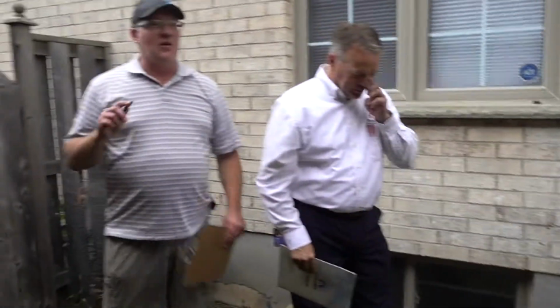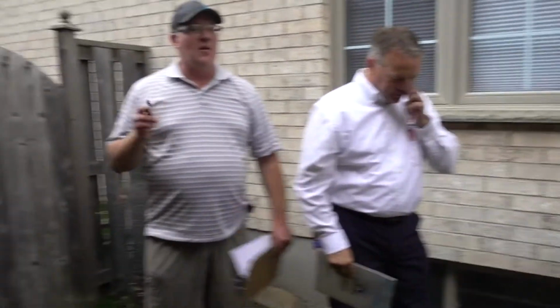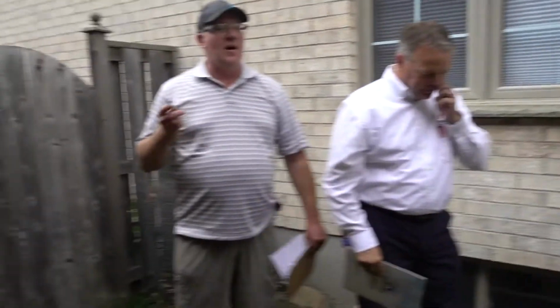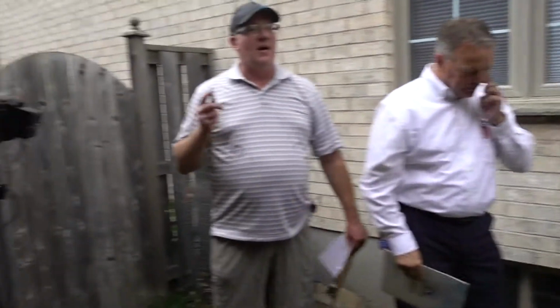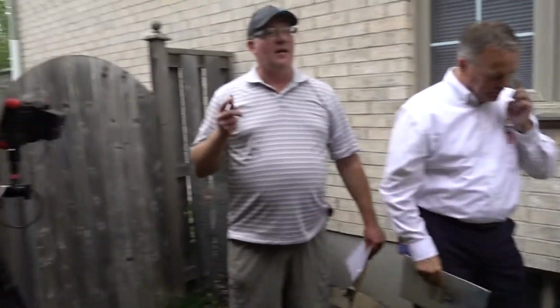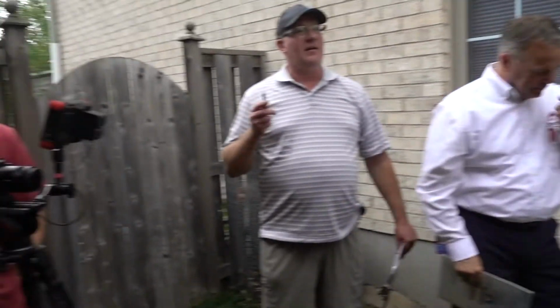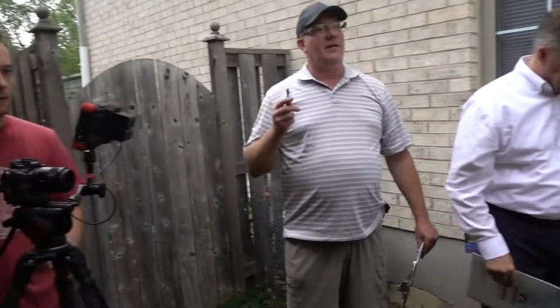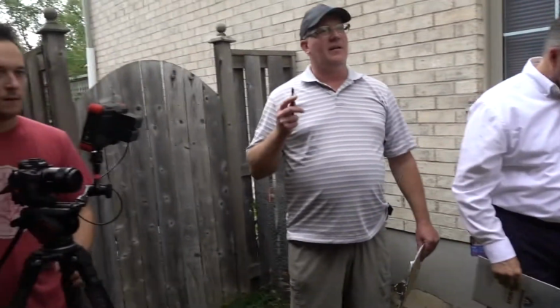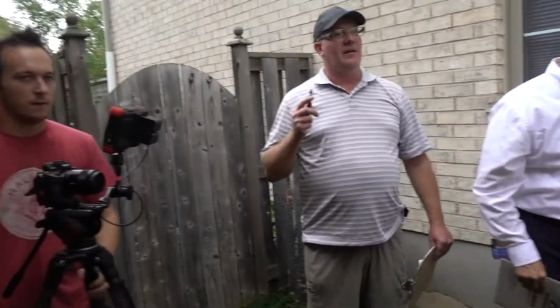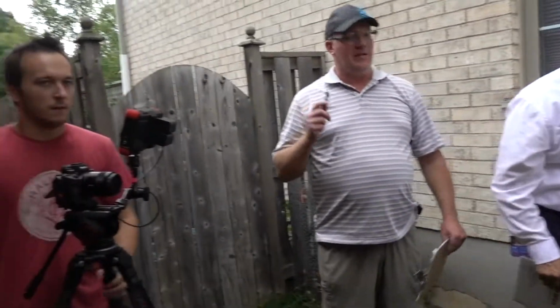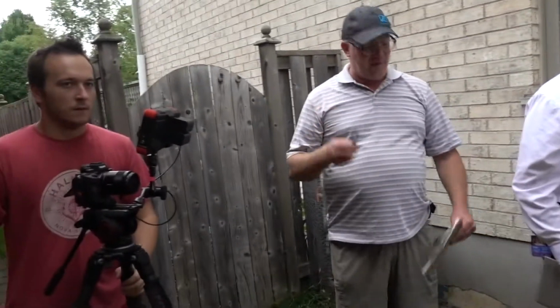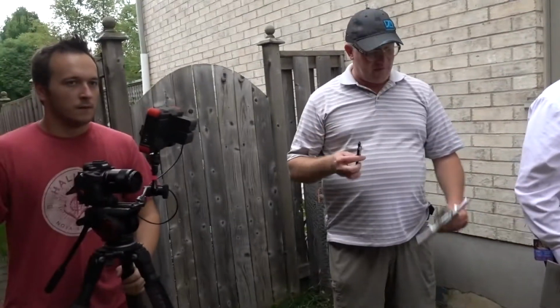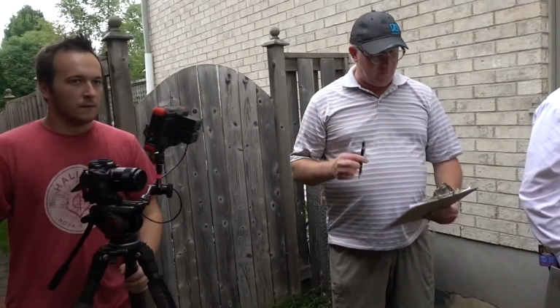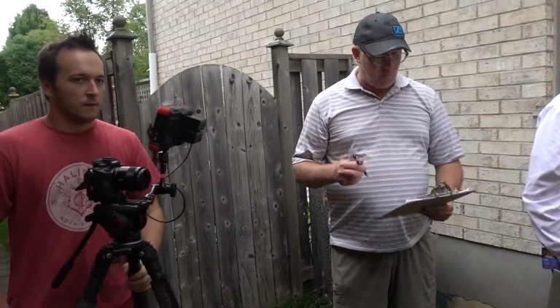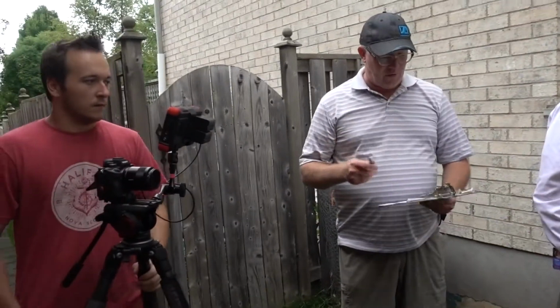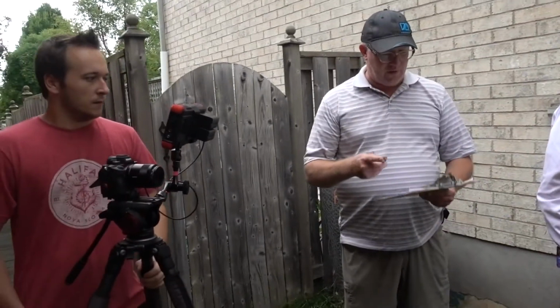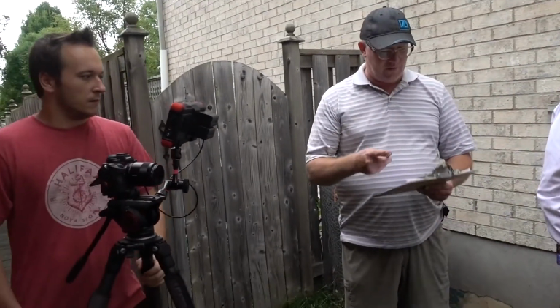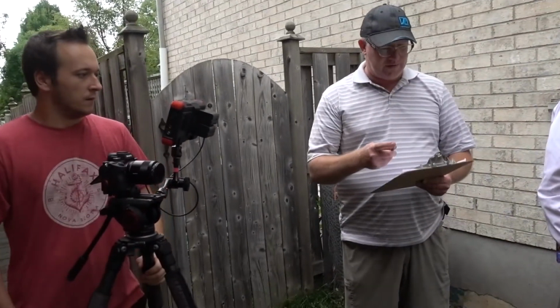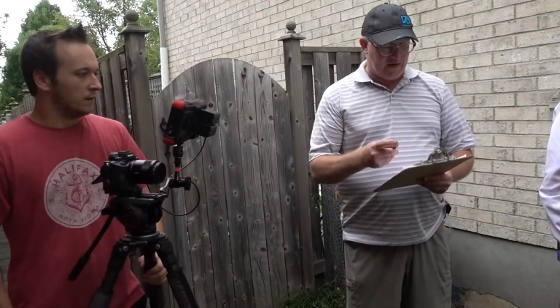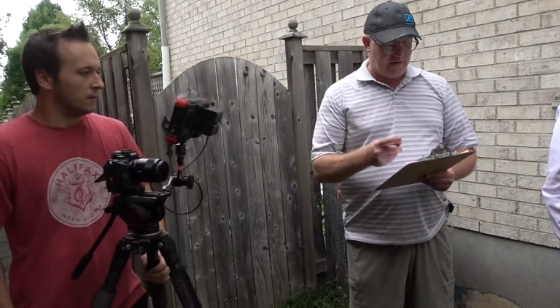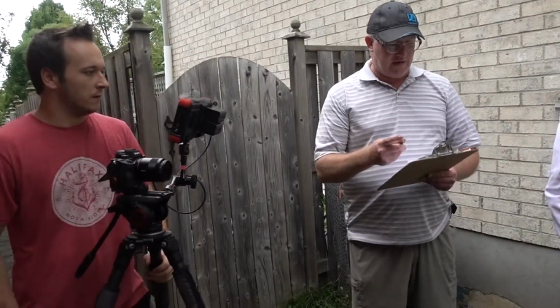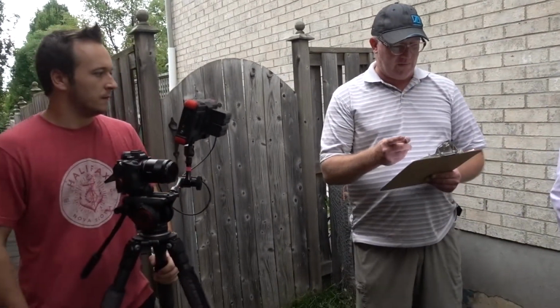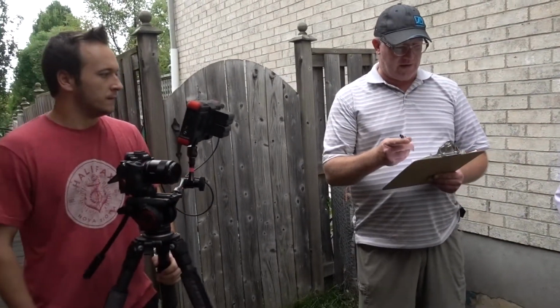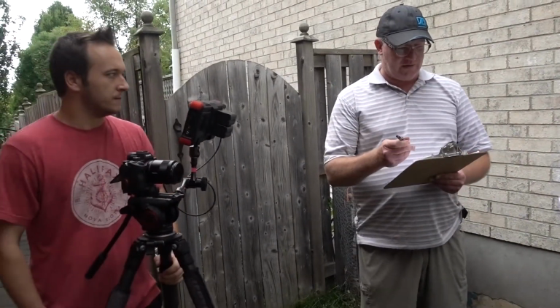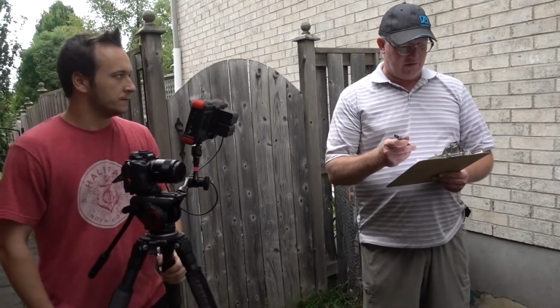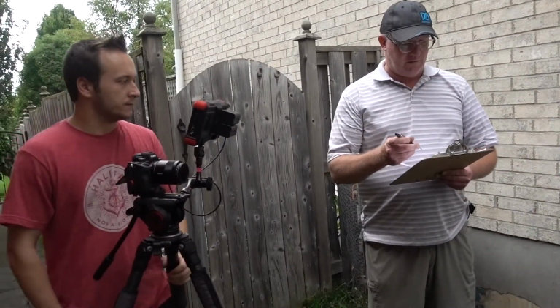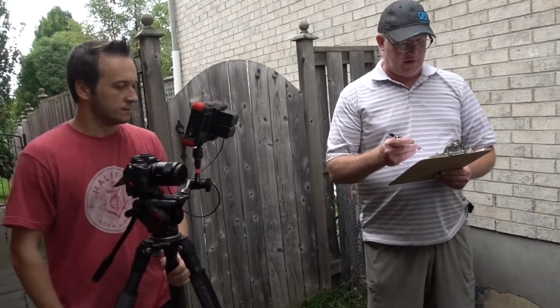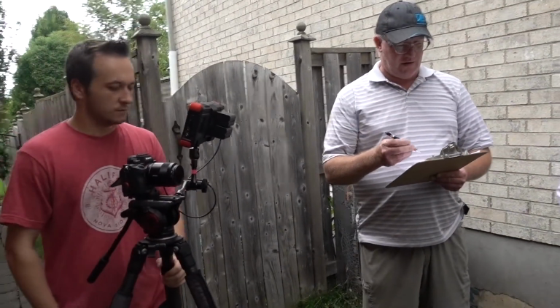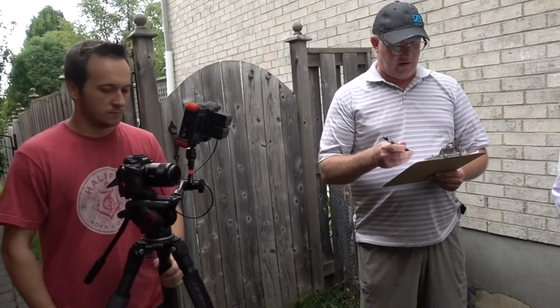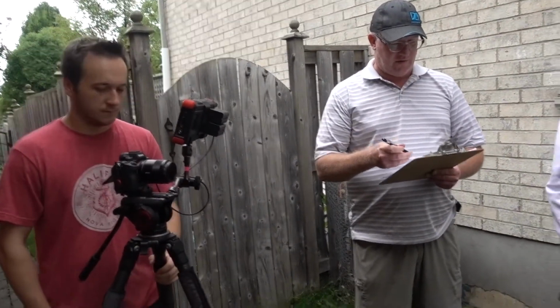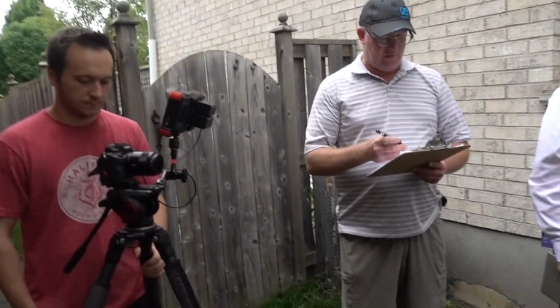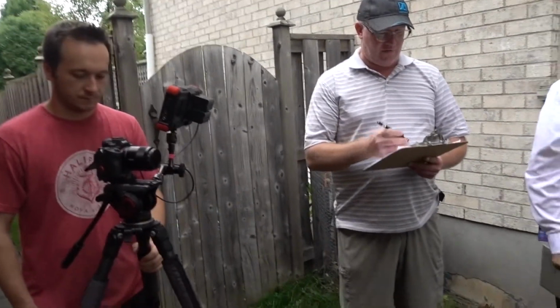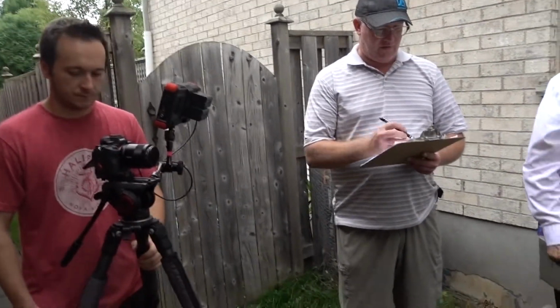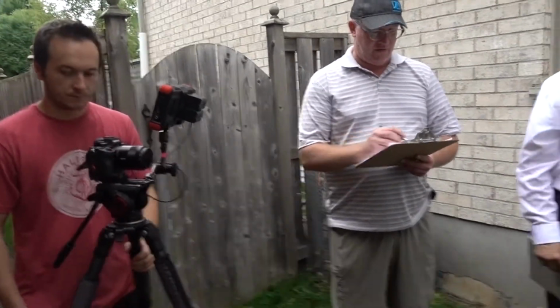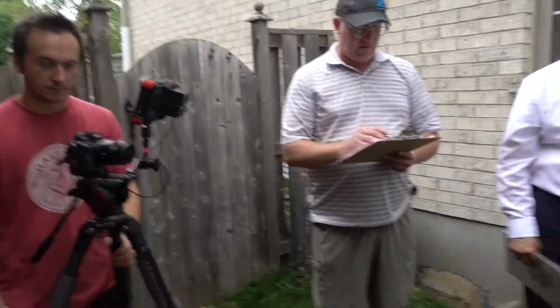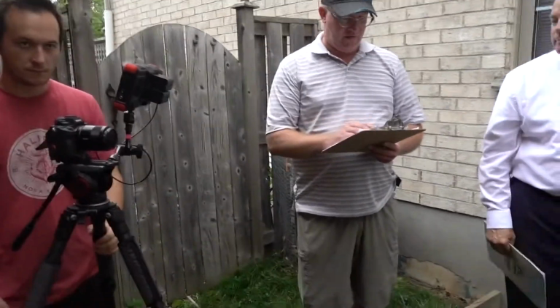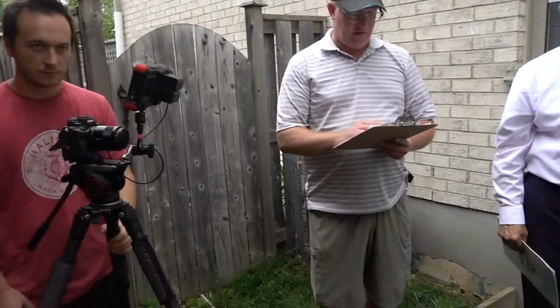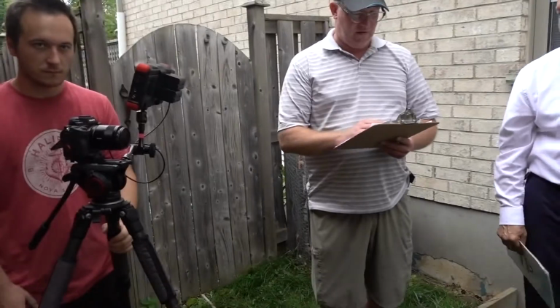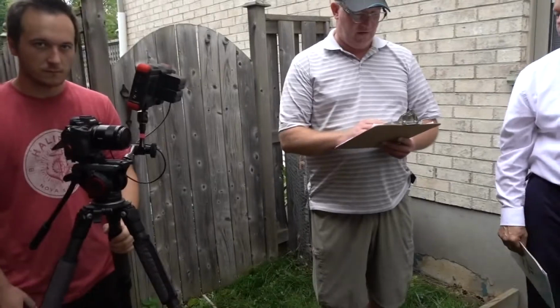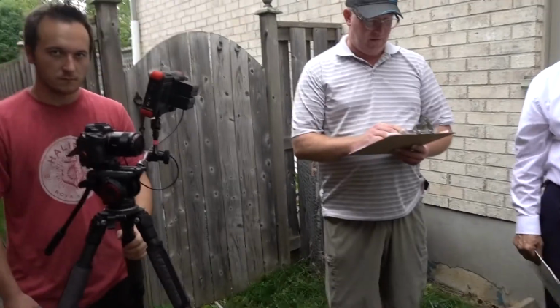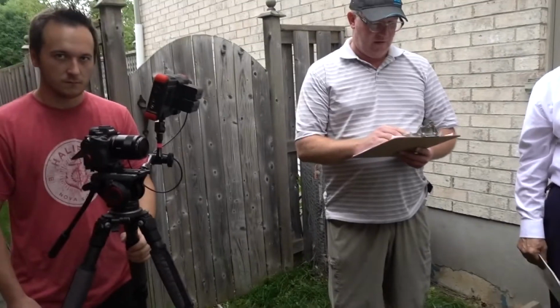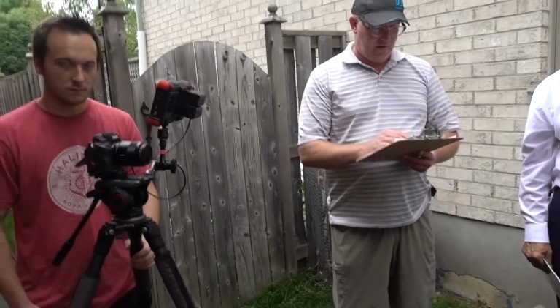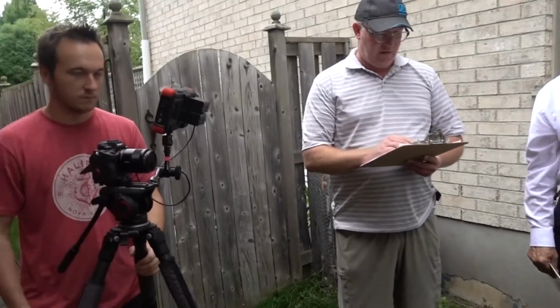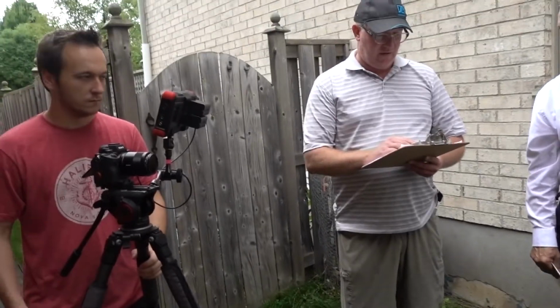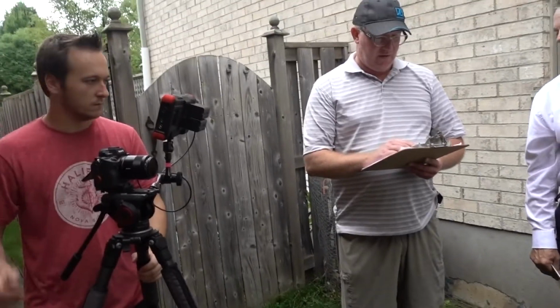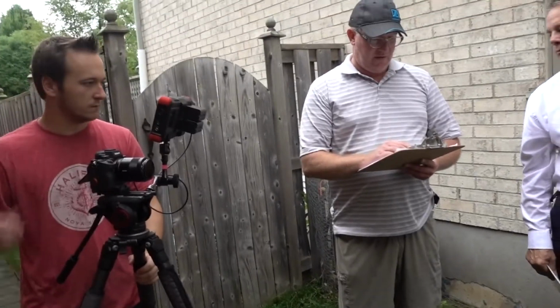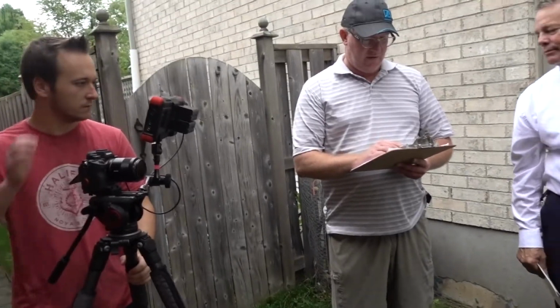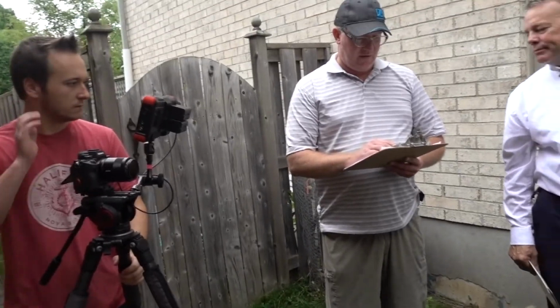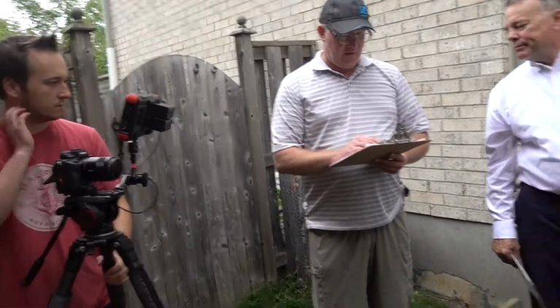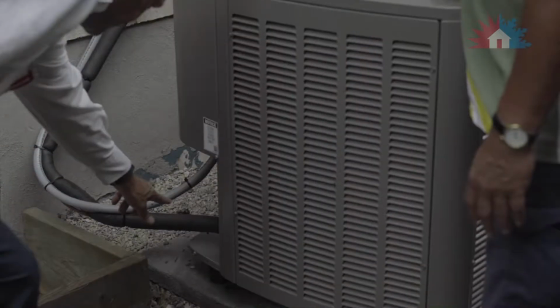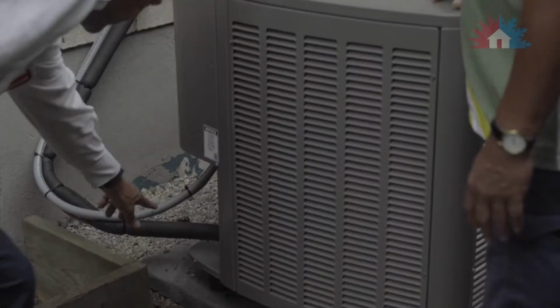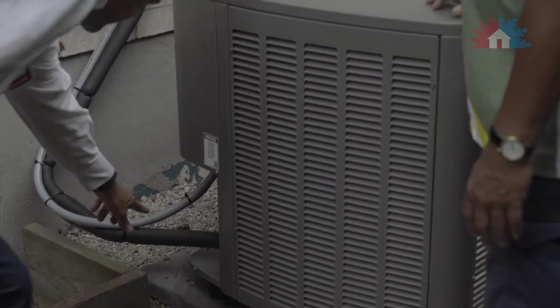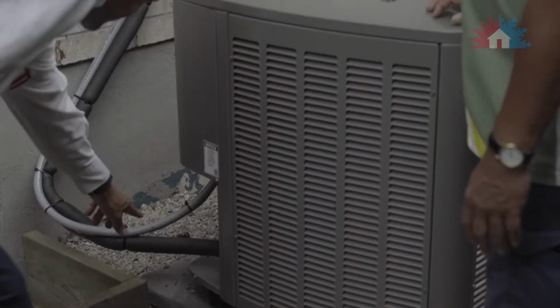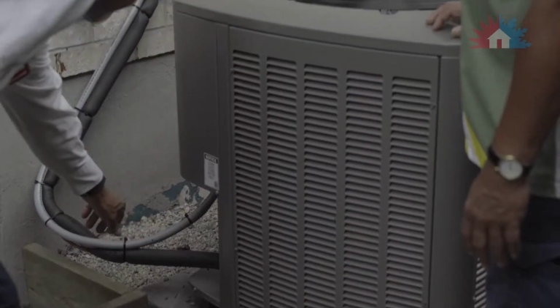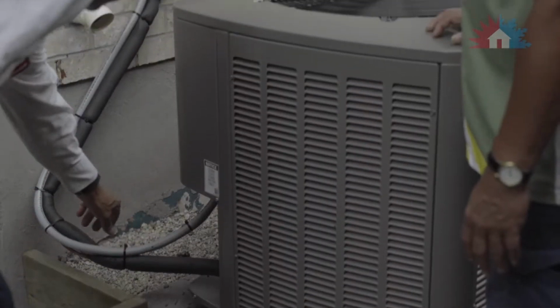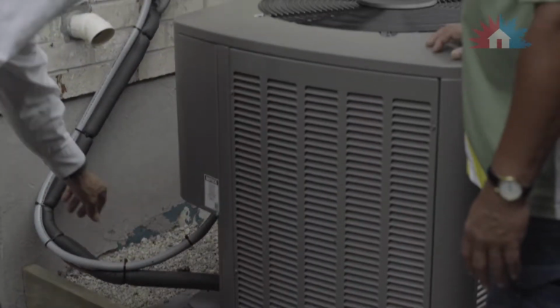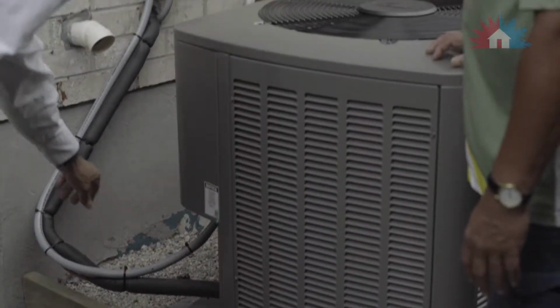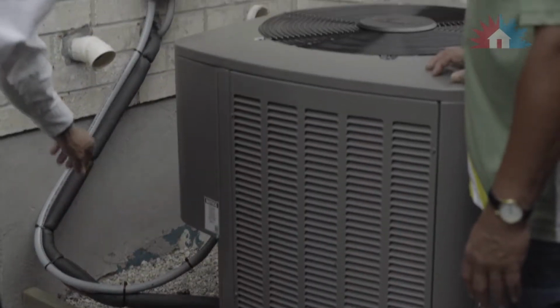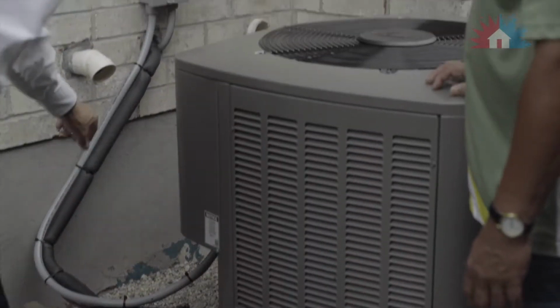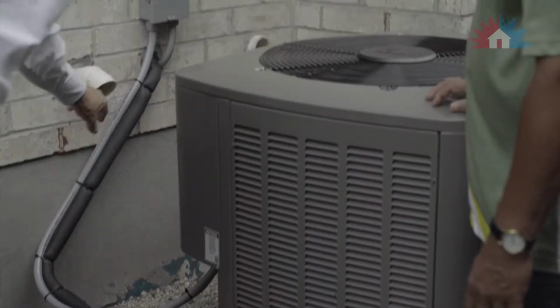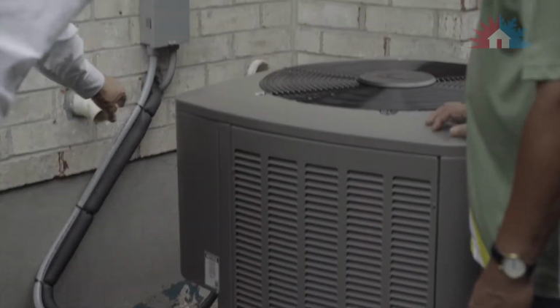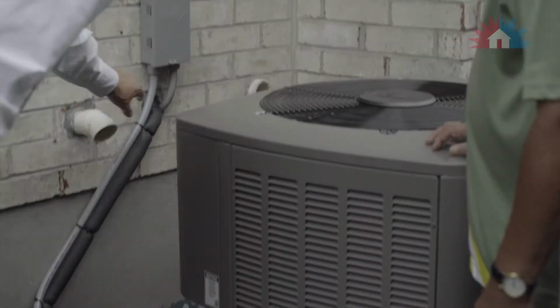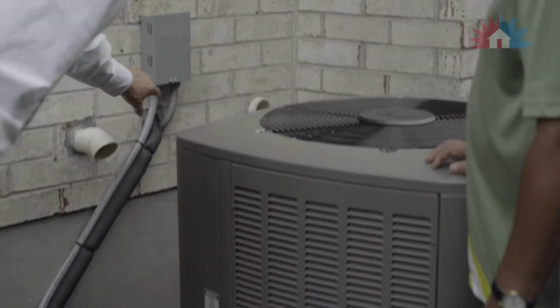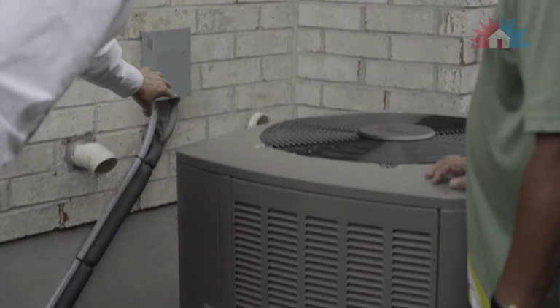So nothing more outside that we can do right now. Other homeowners, much like yourself.